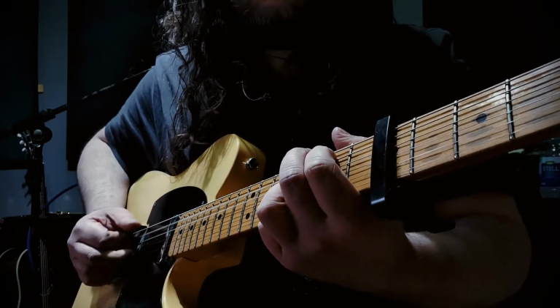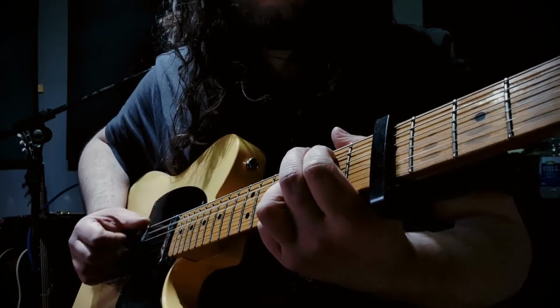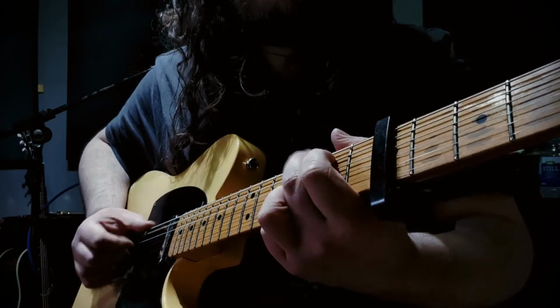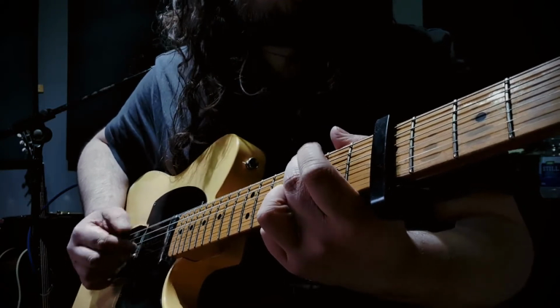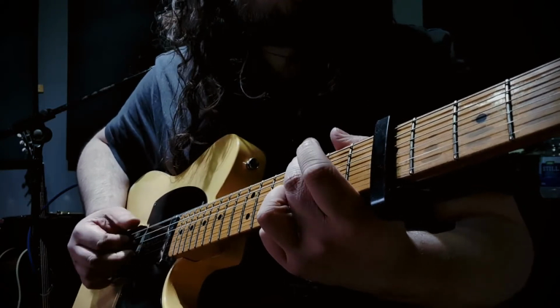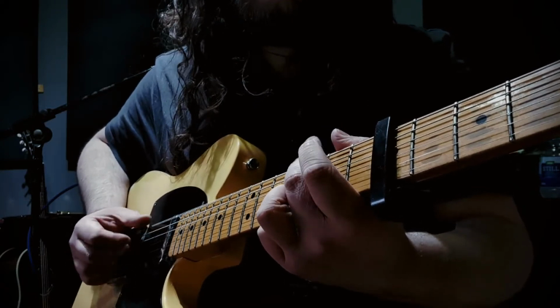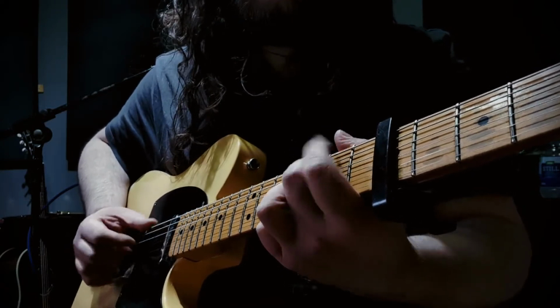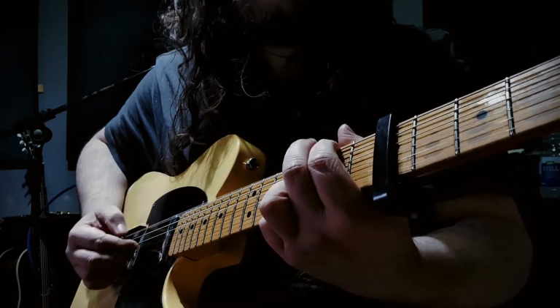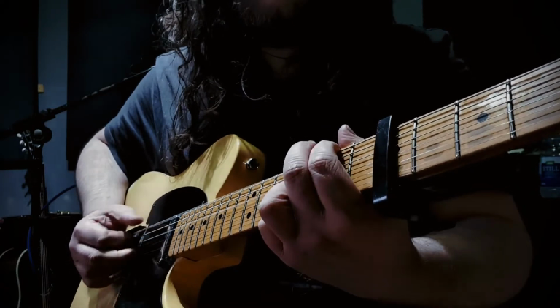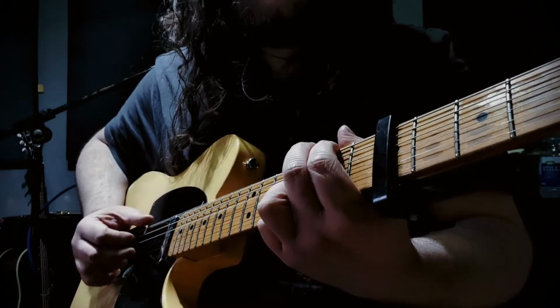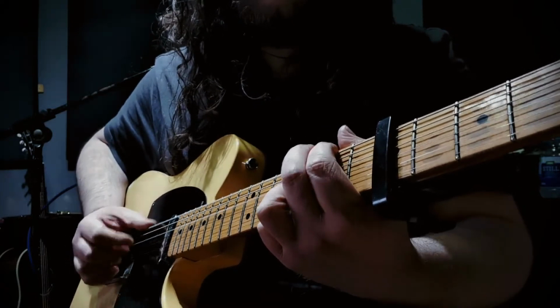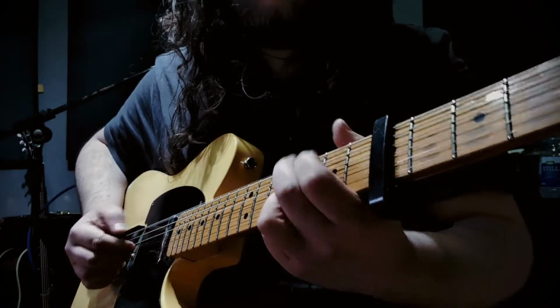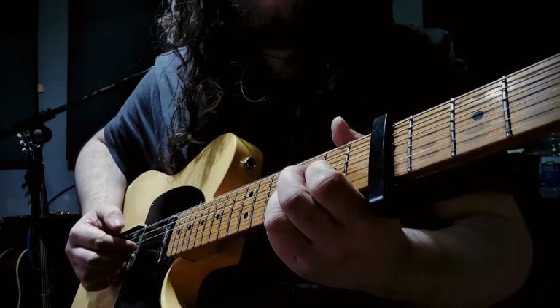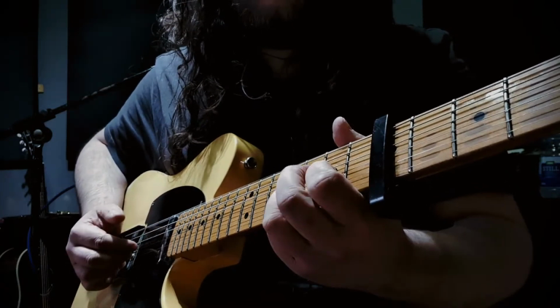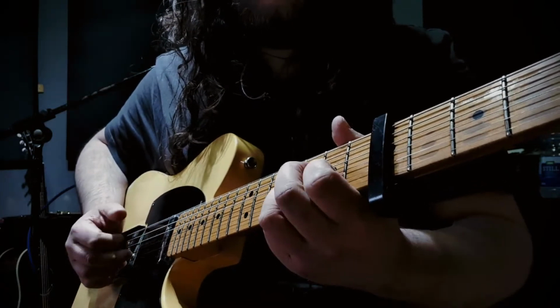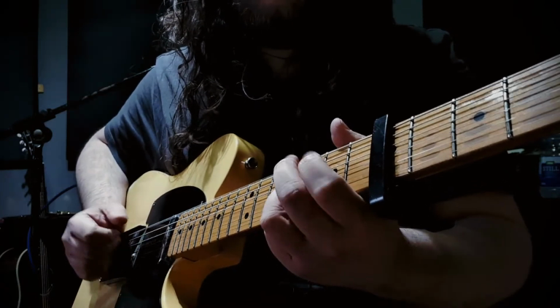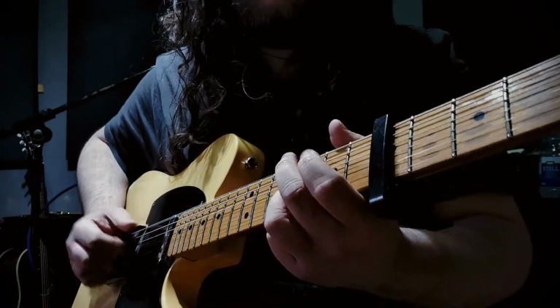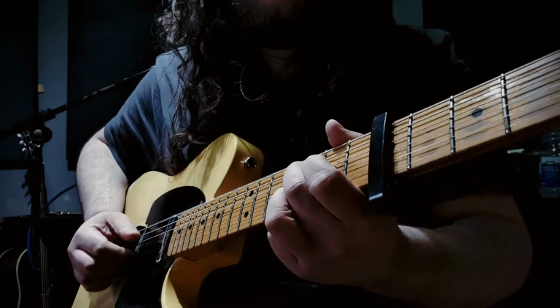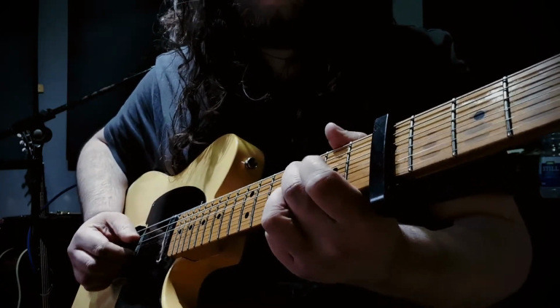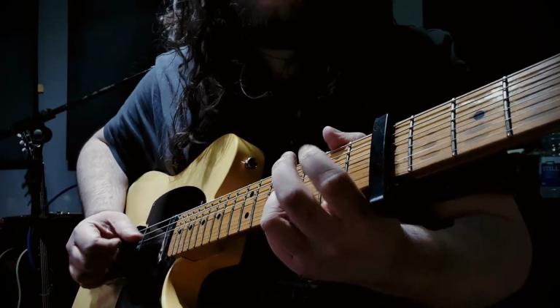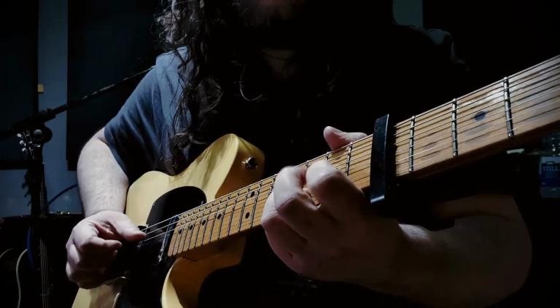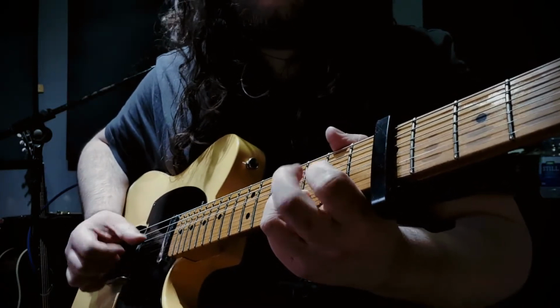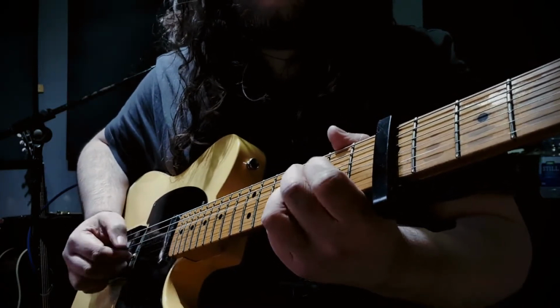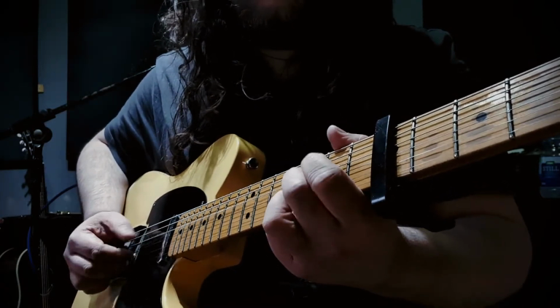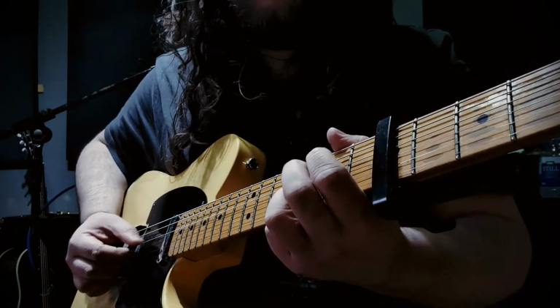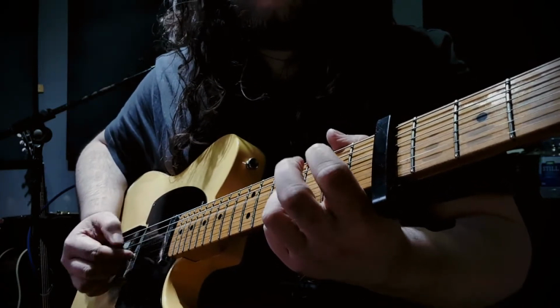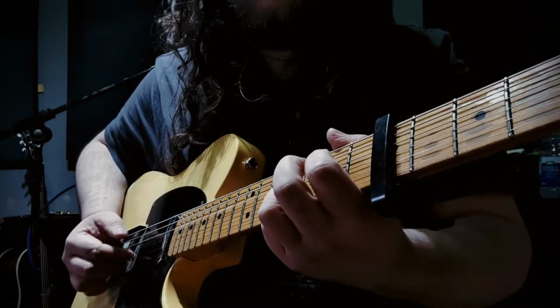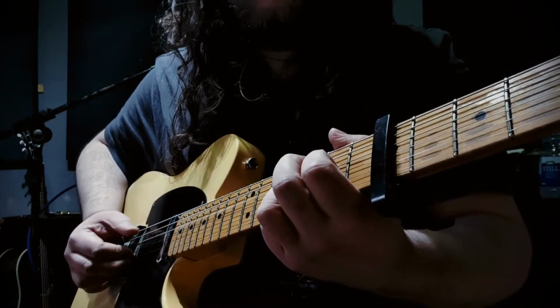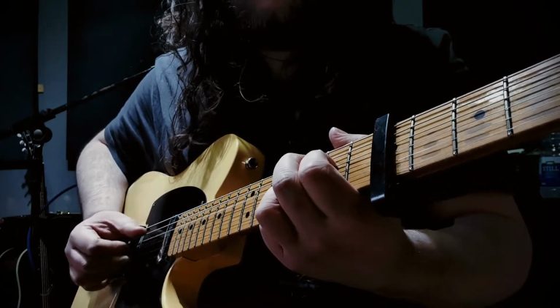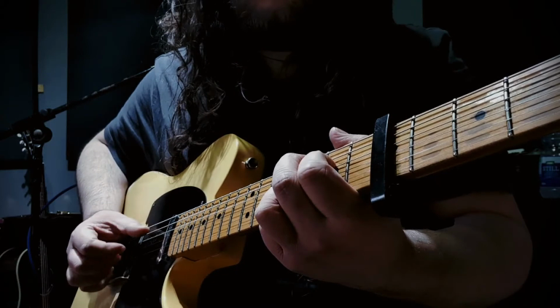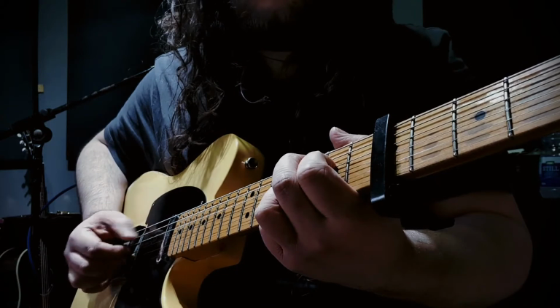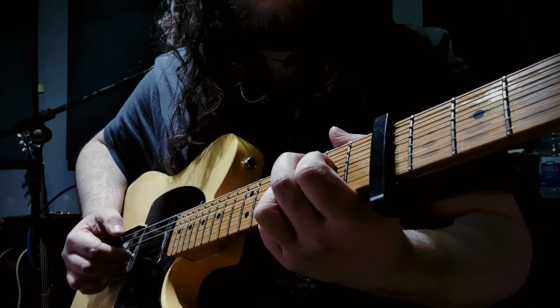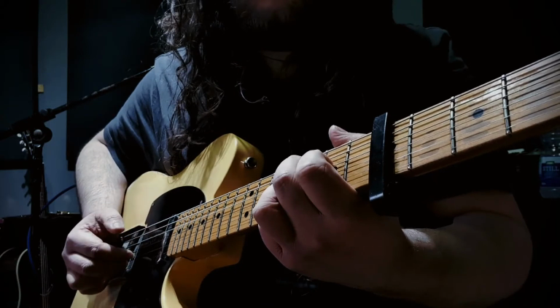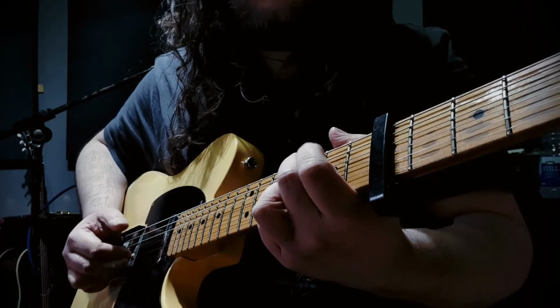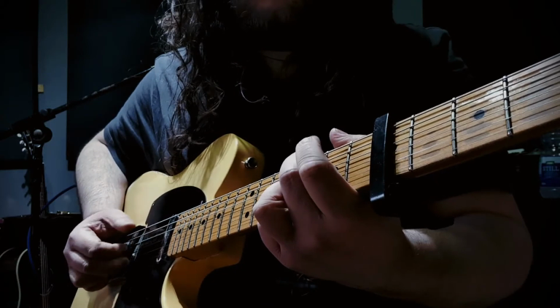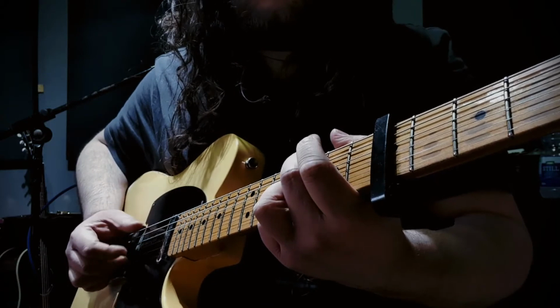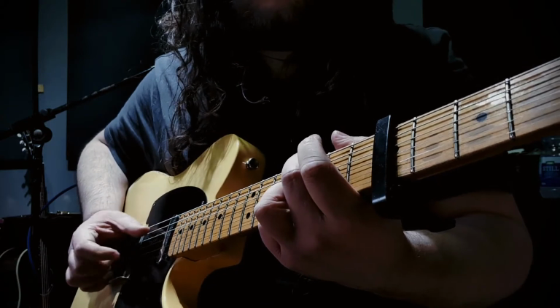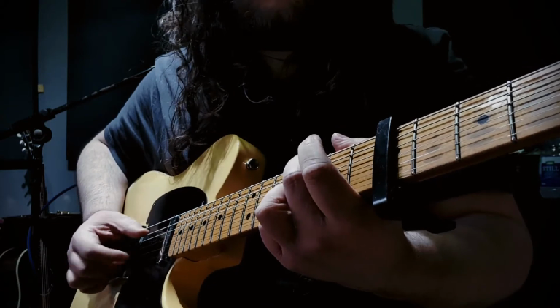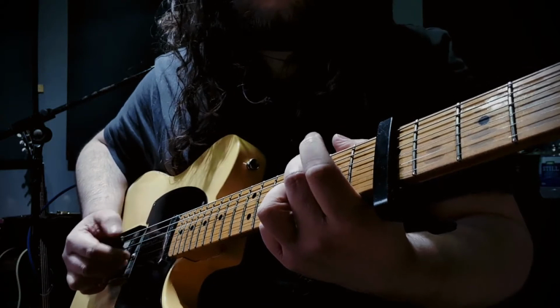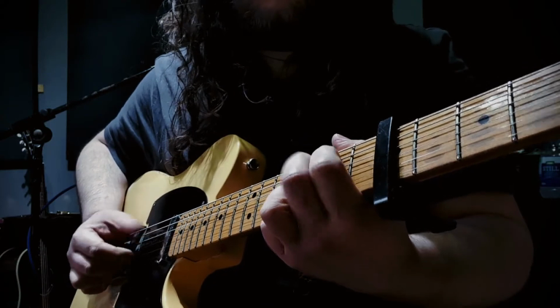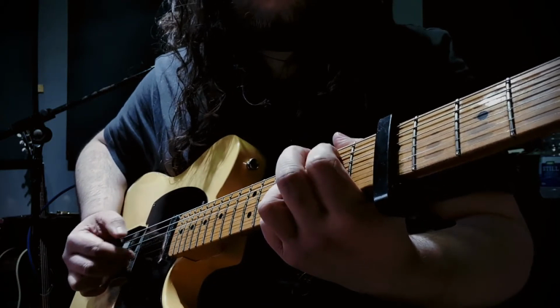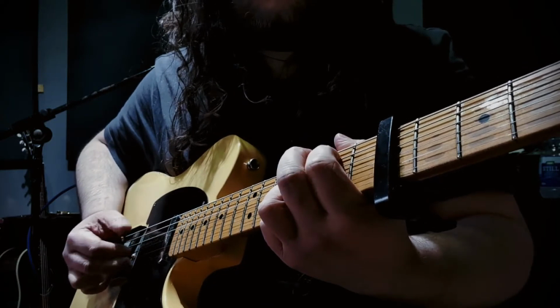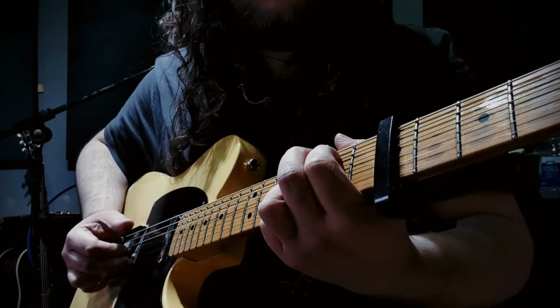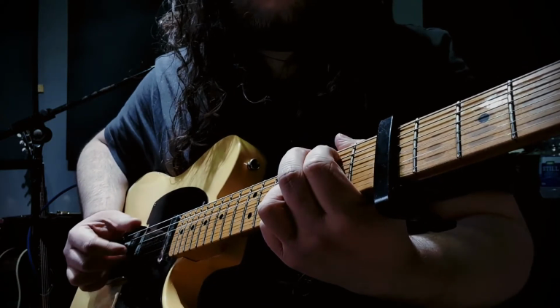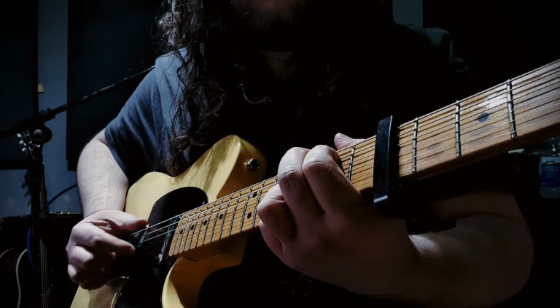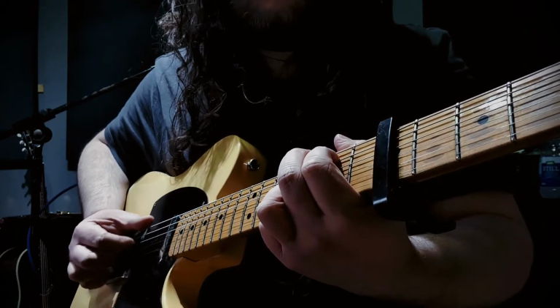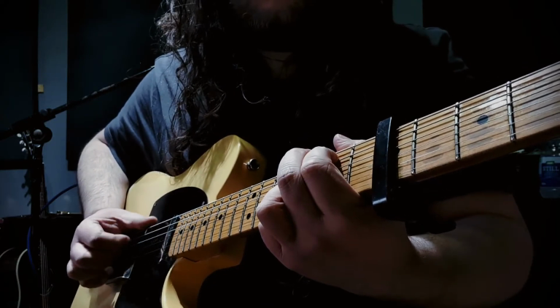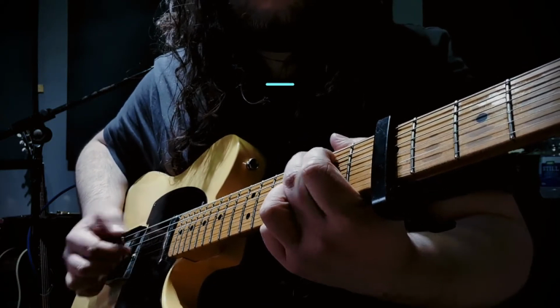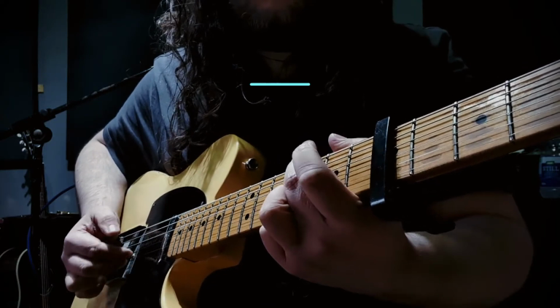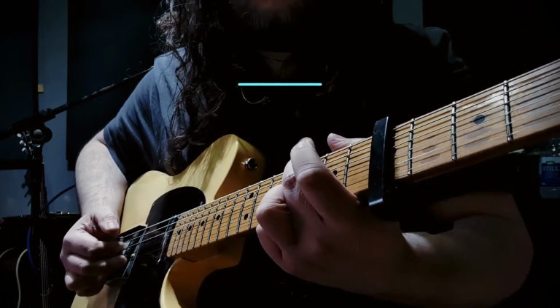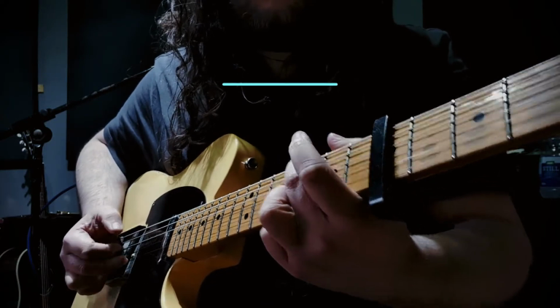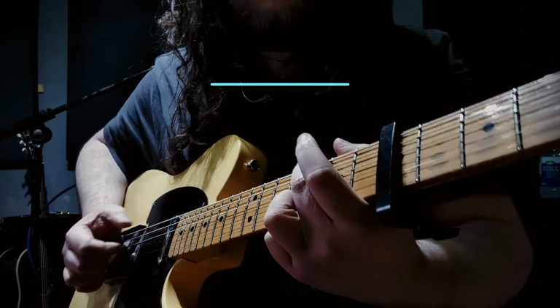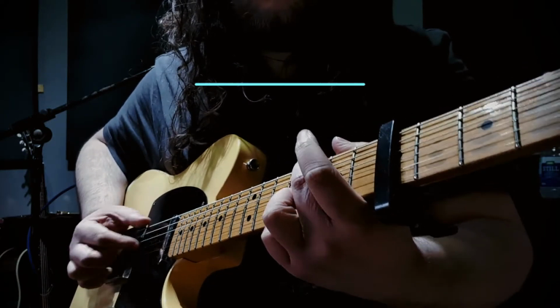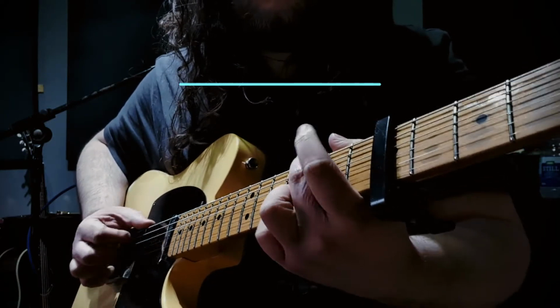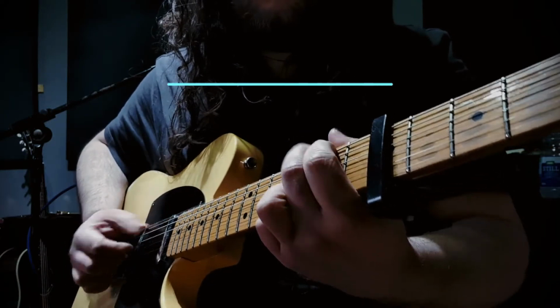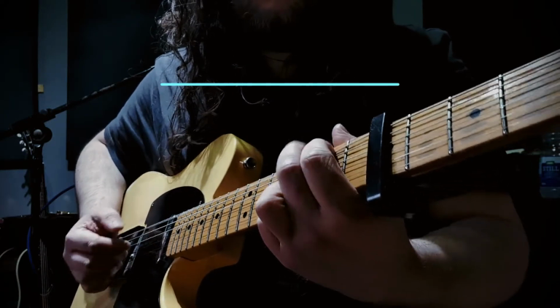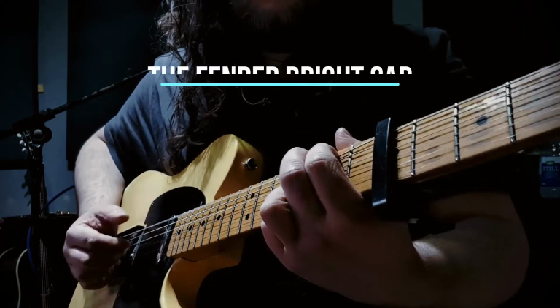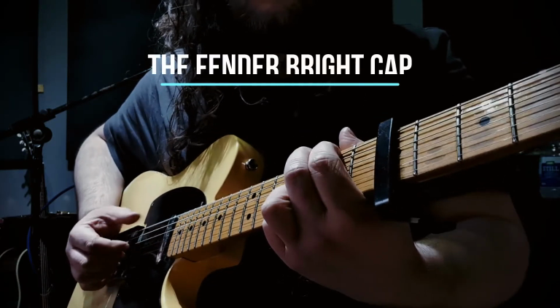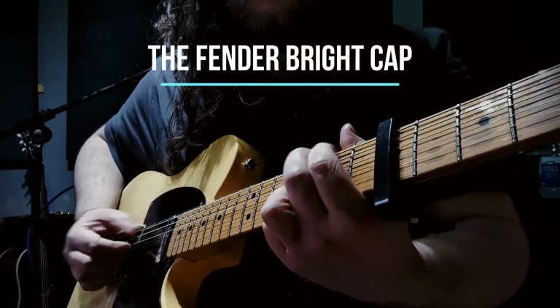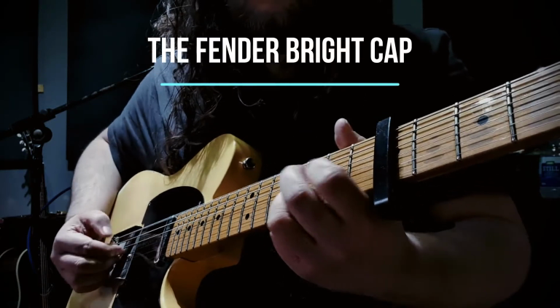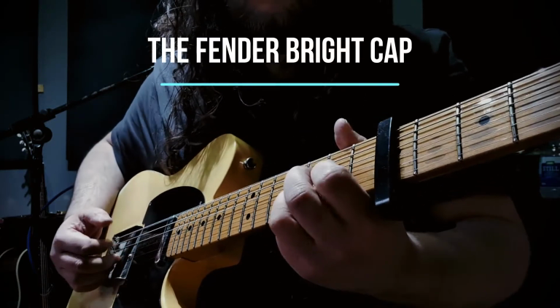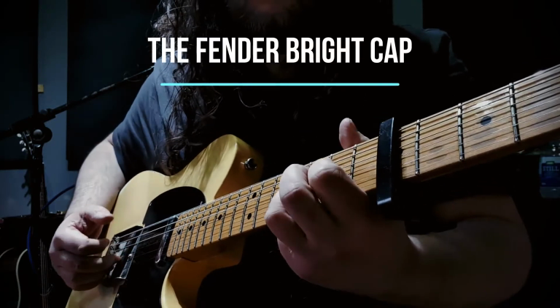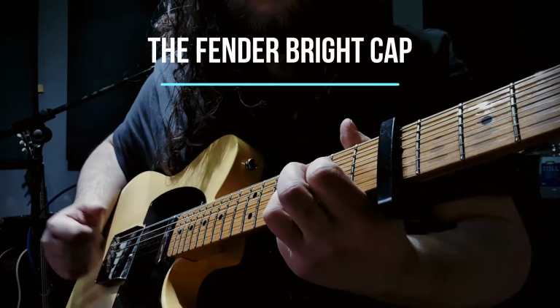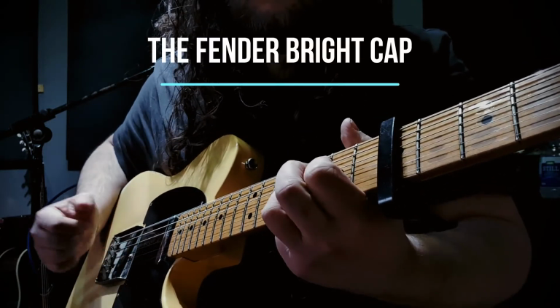They can even add cool stuff like a three-way switch so you can change between different values. Anyway, let's explore the Fender Bright Cap.